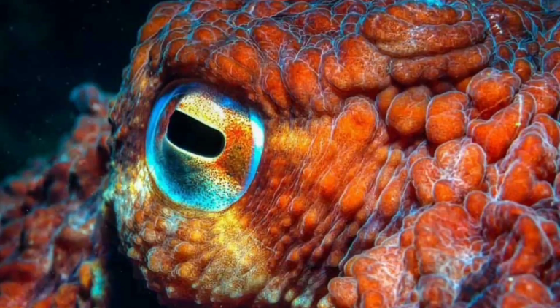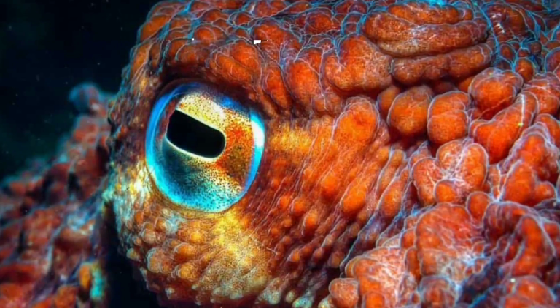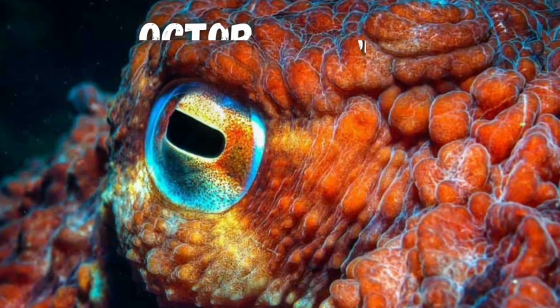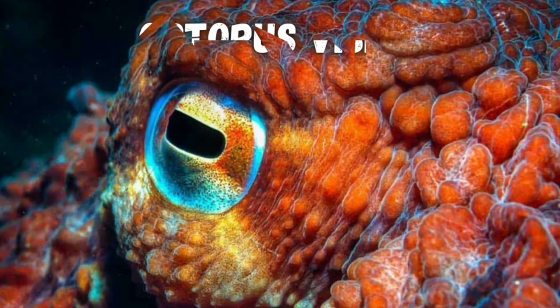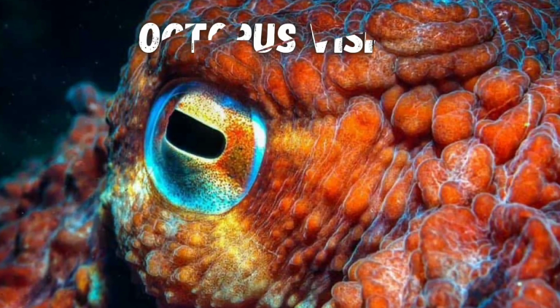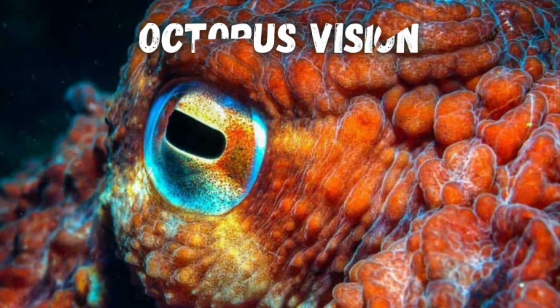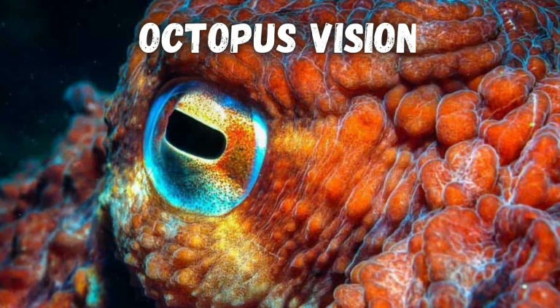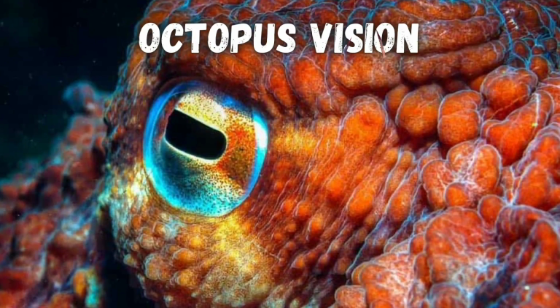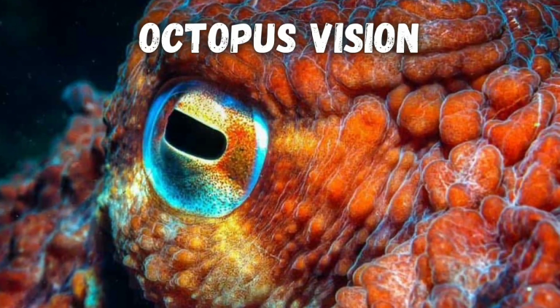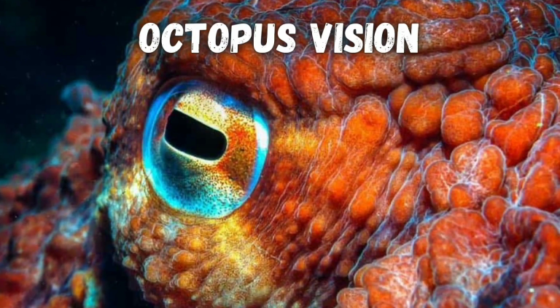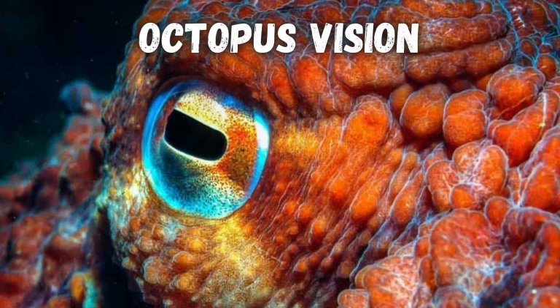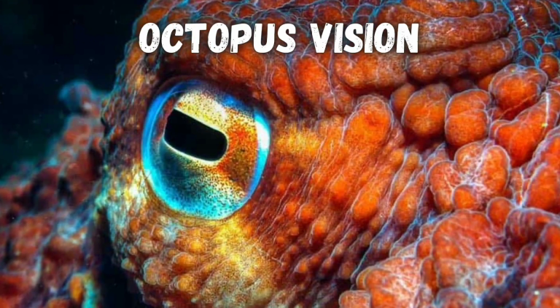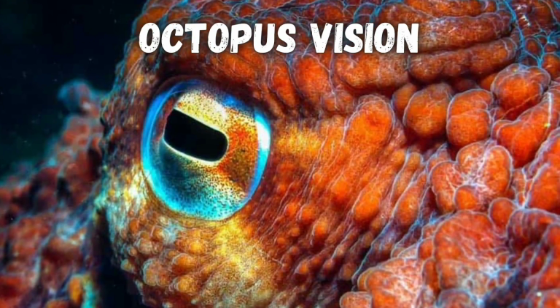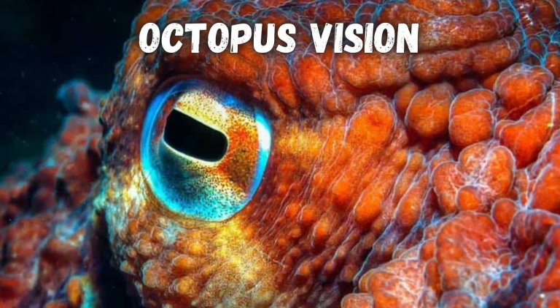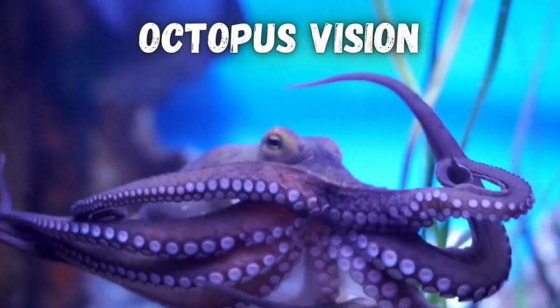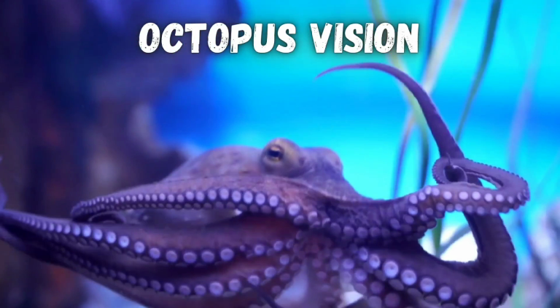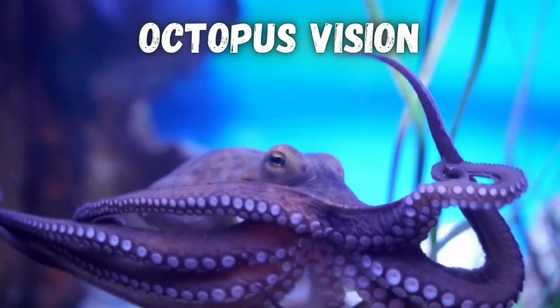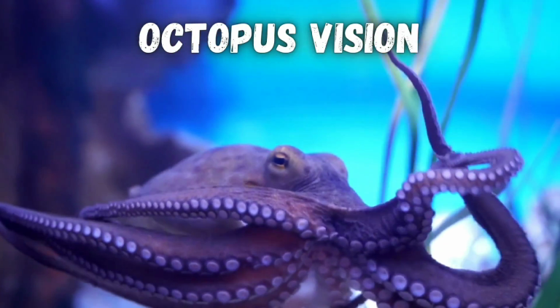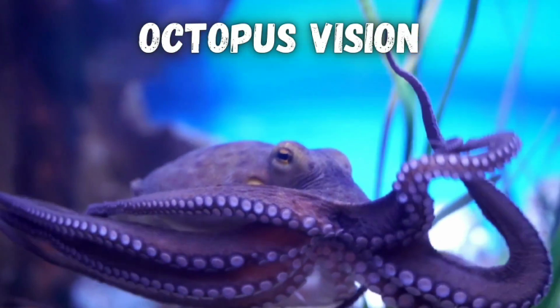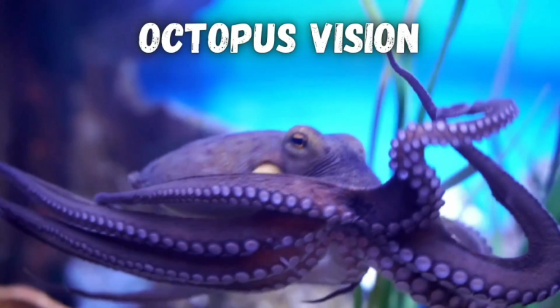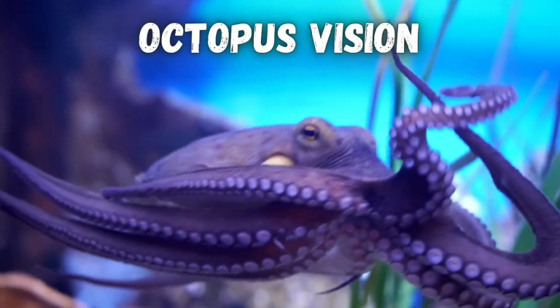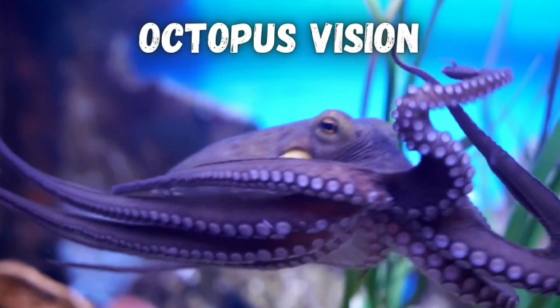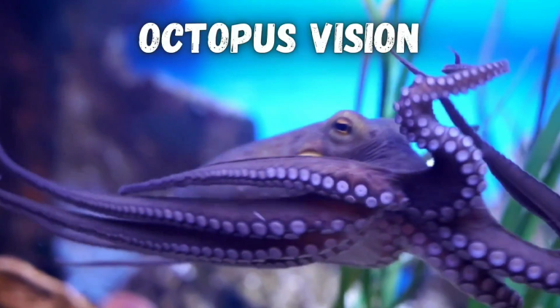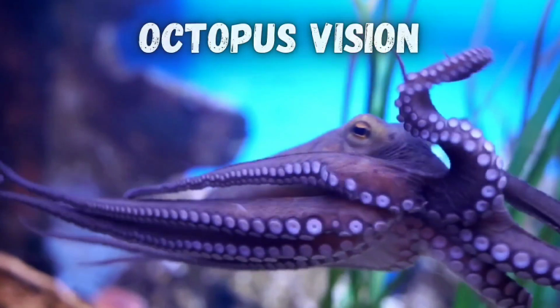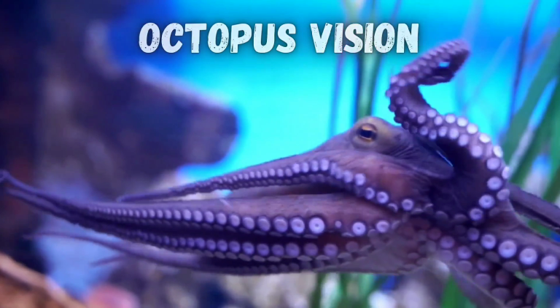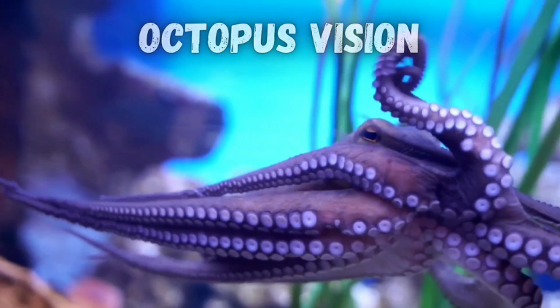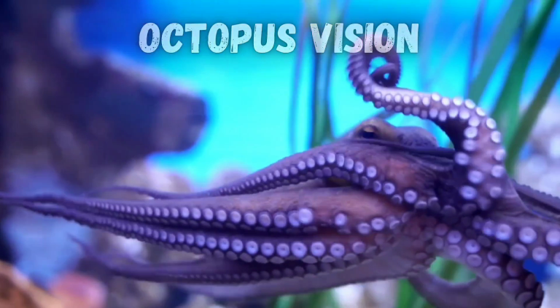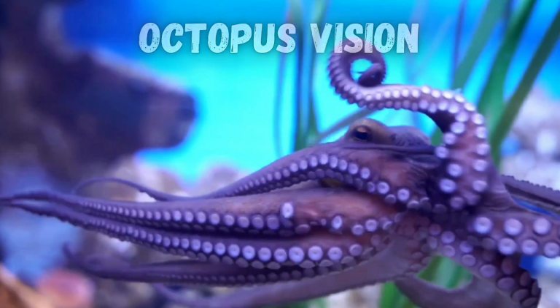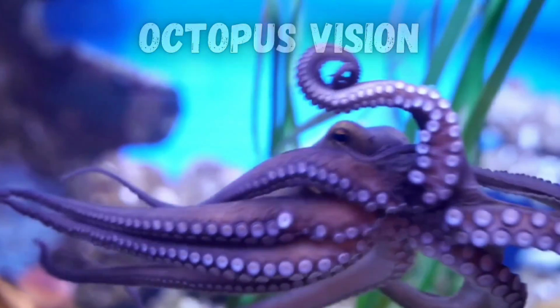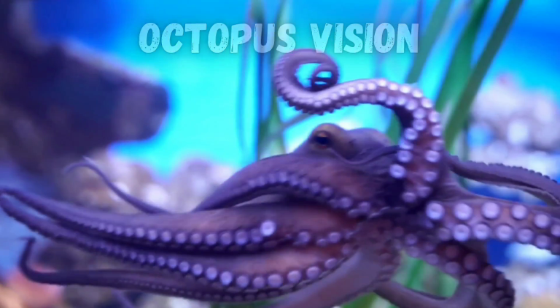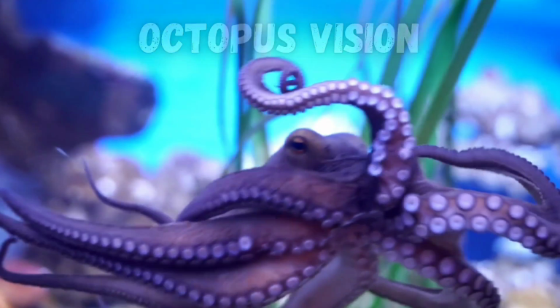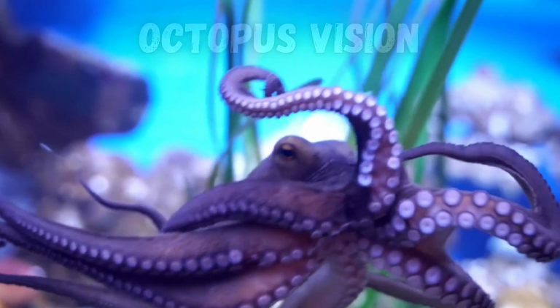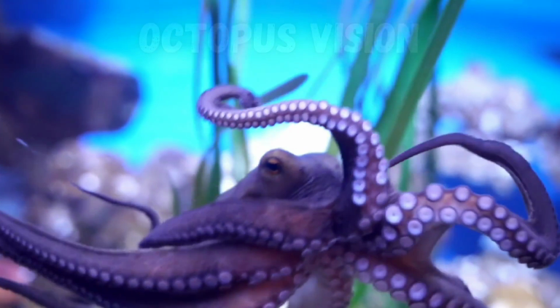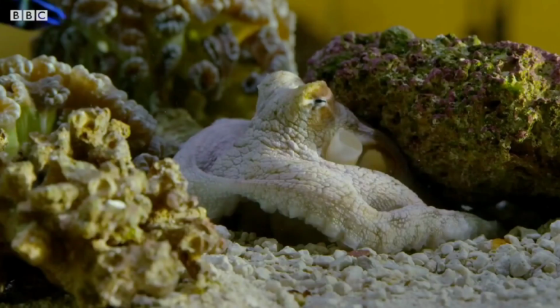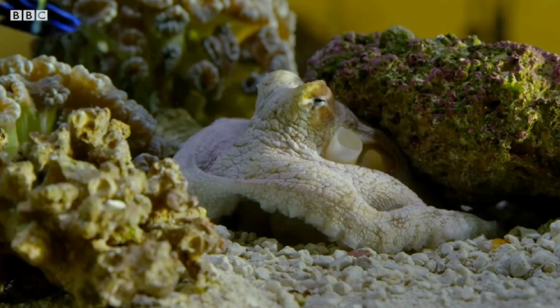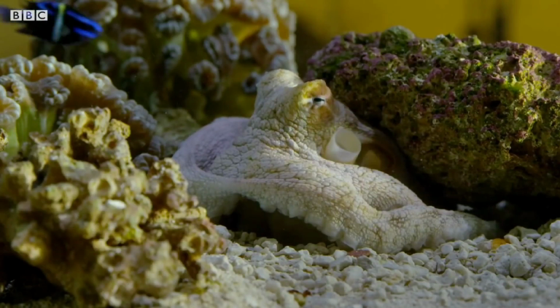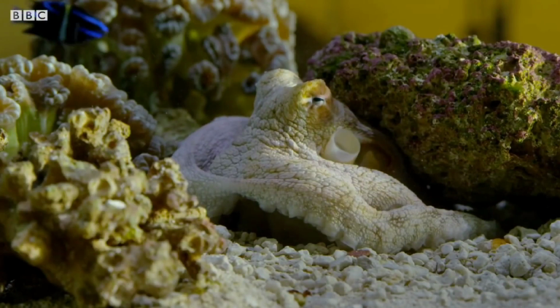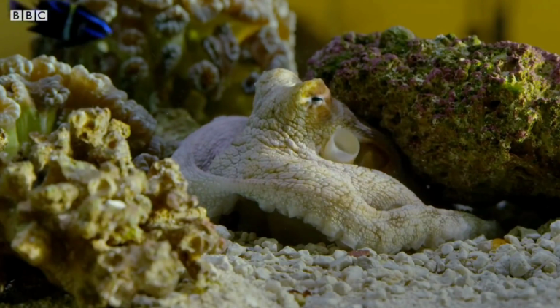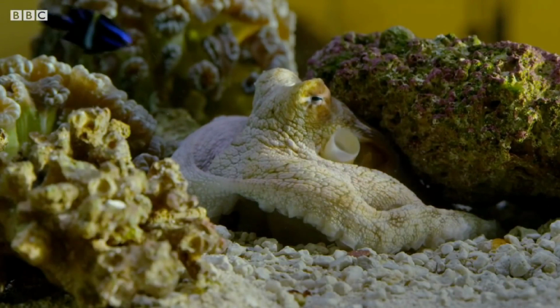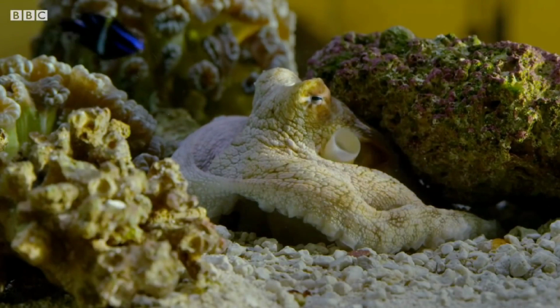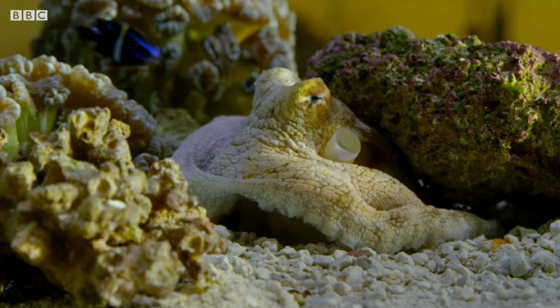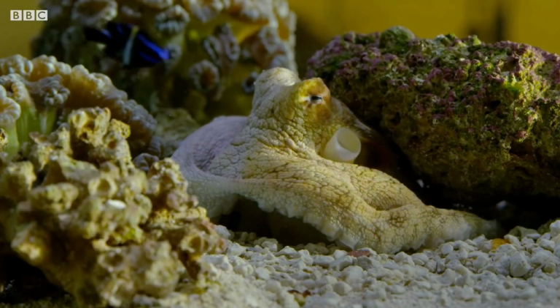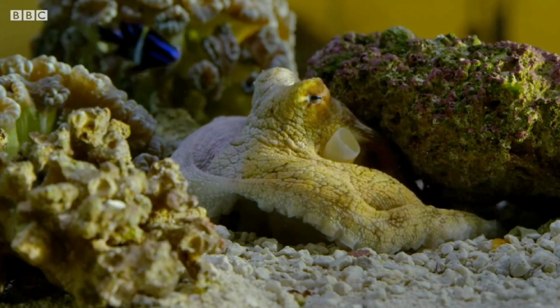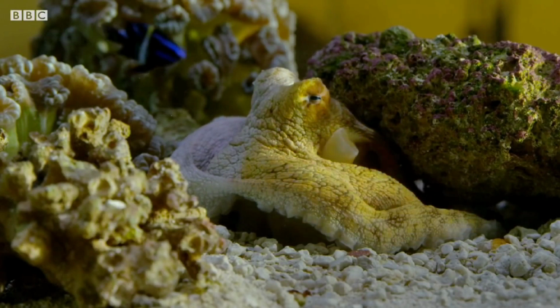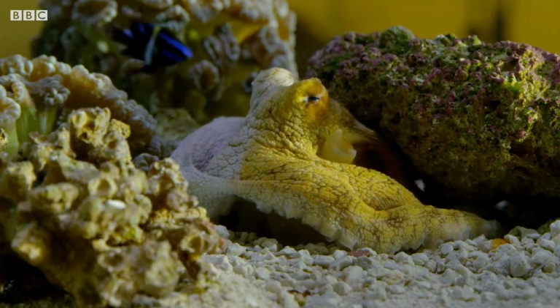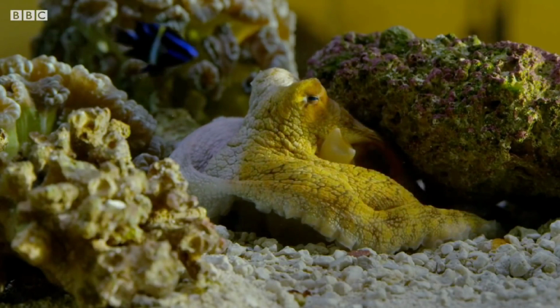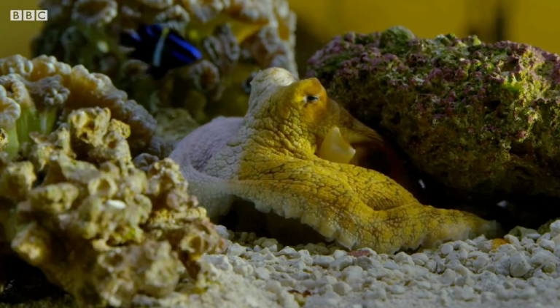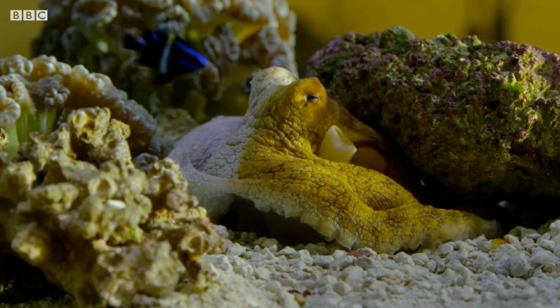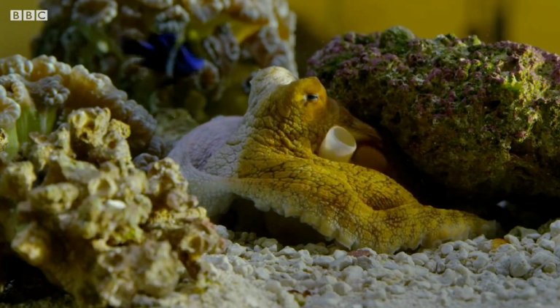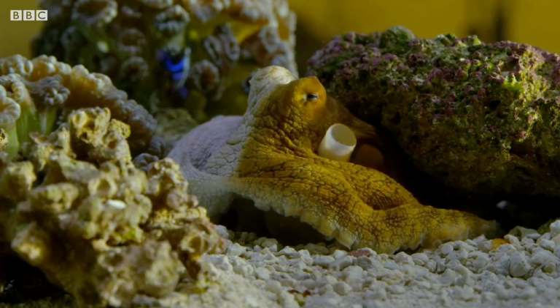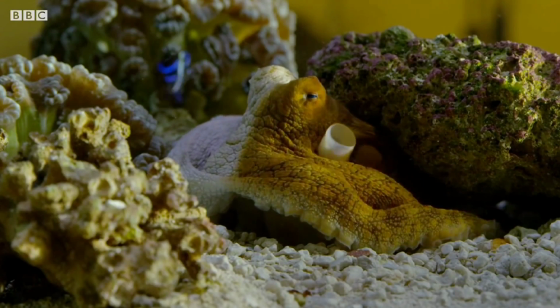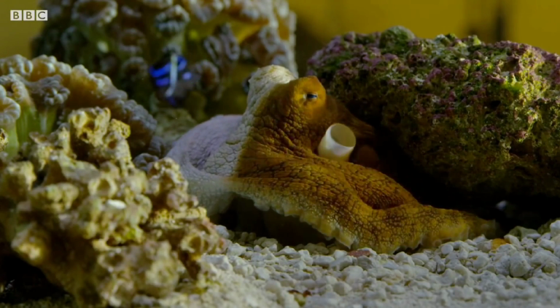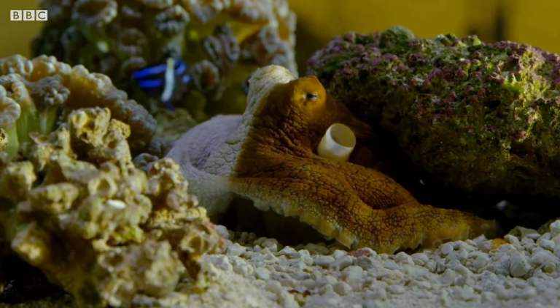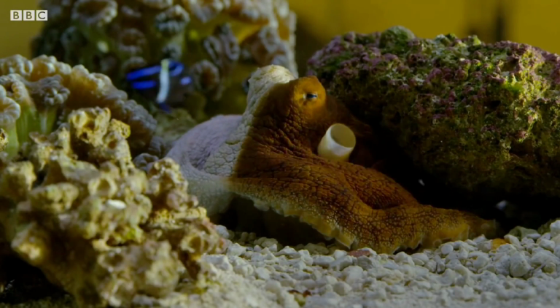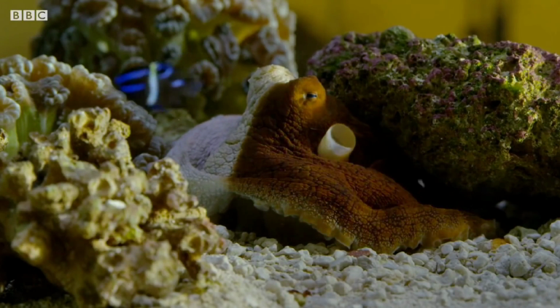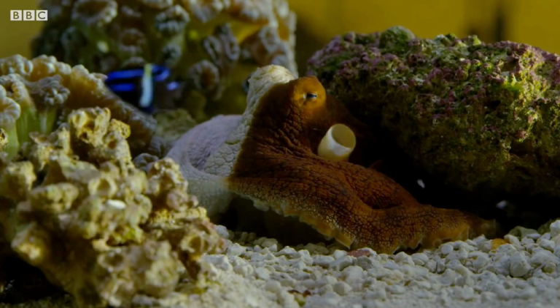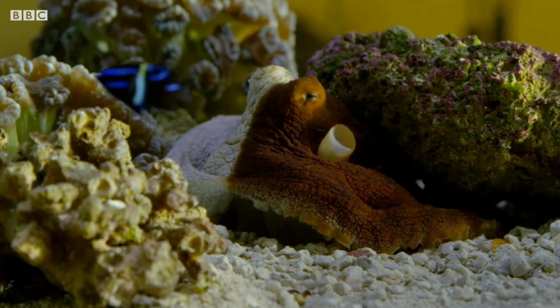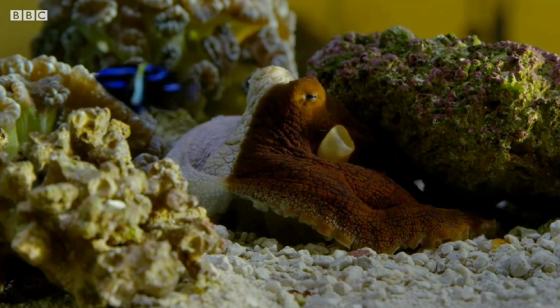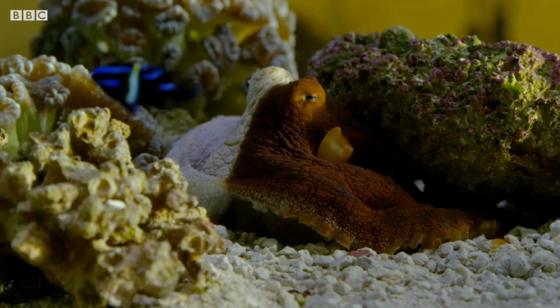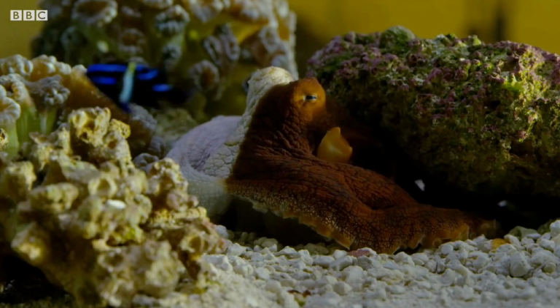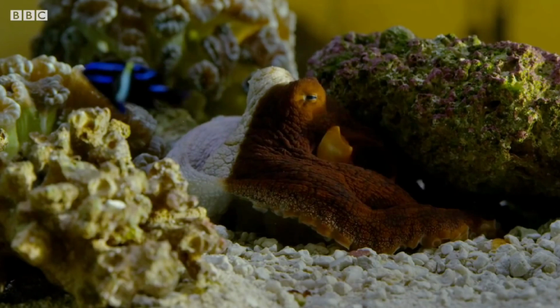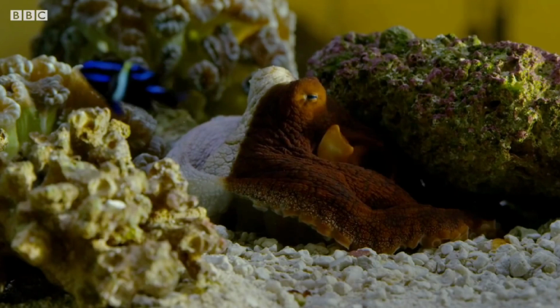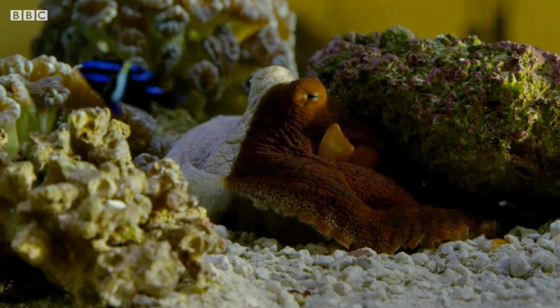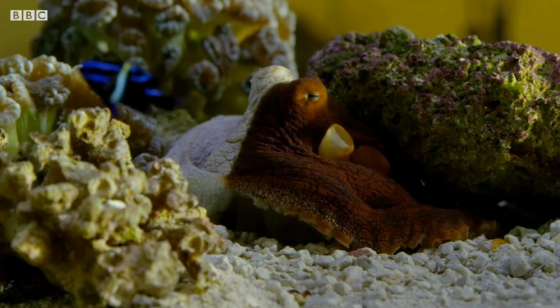Octopus eyes work a lot differently than our eyes, giving them some superpowers, but also some strange disadvantages.